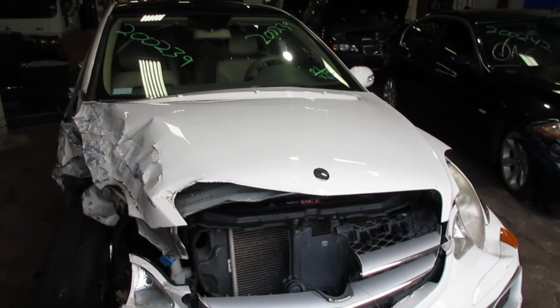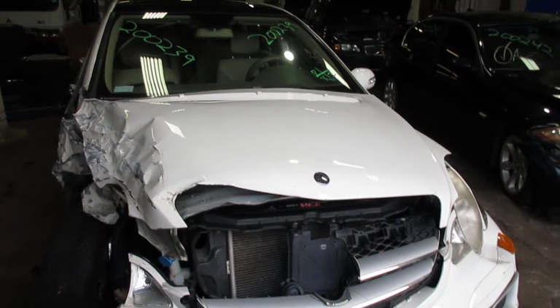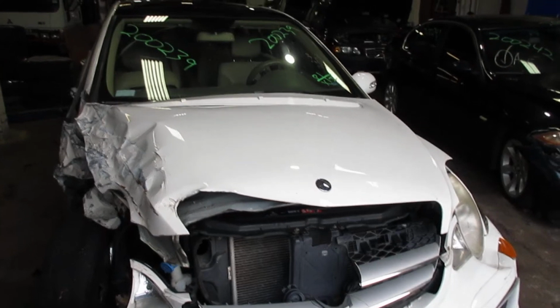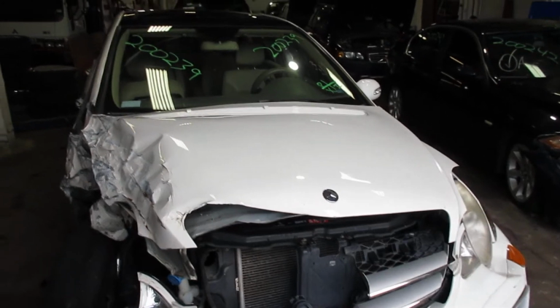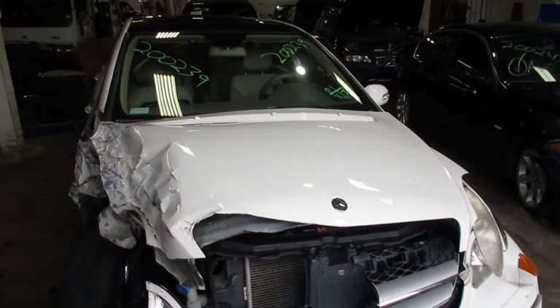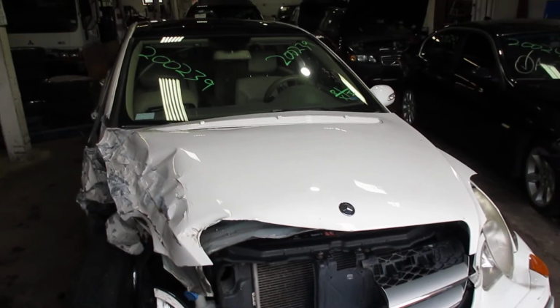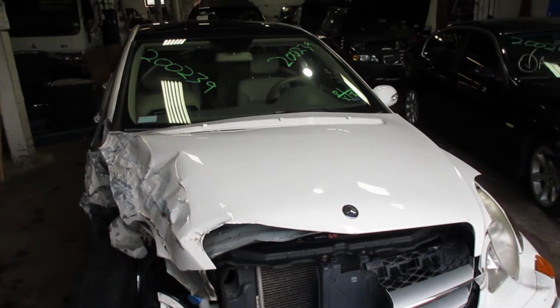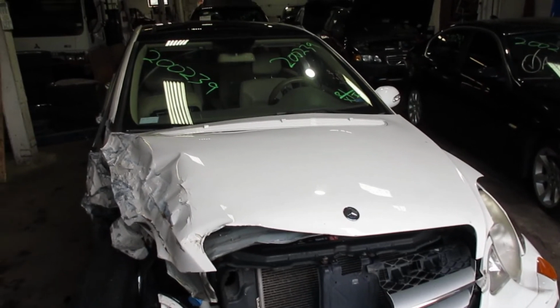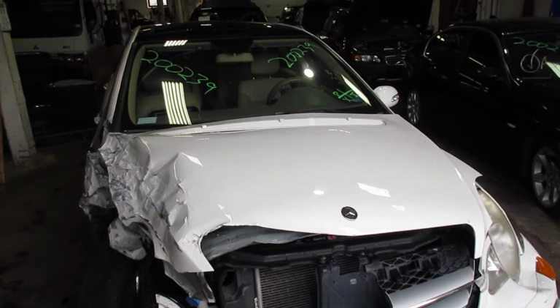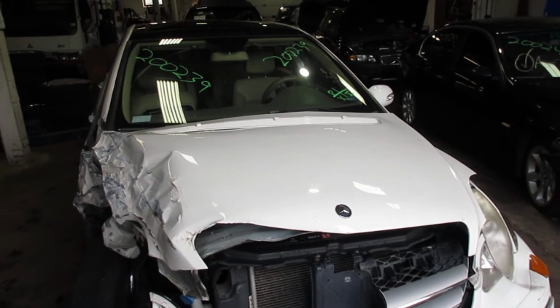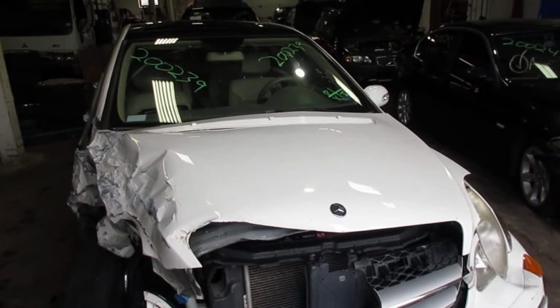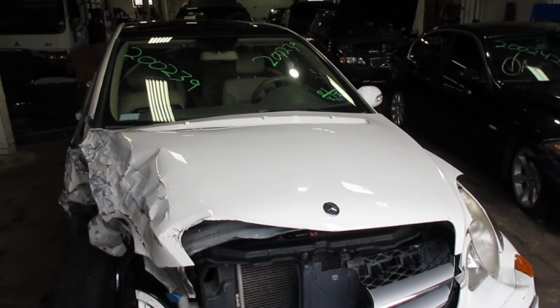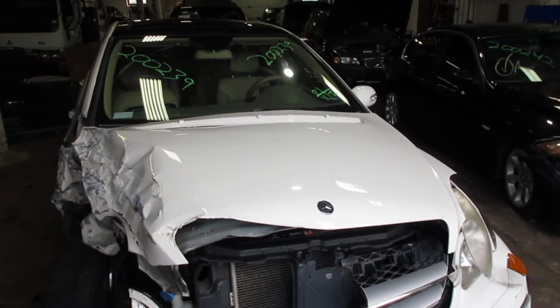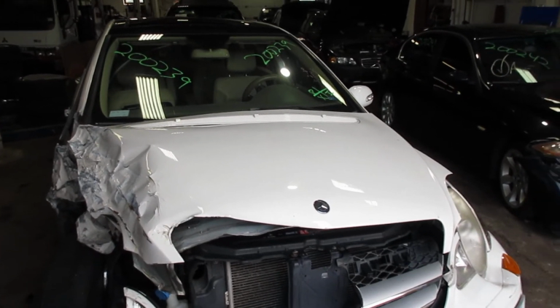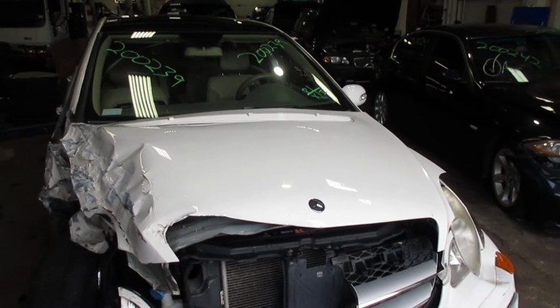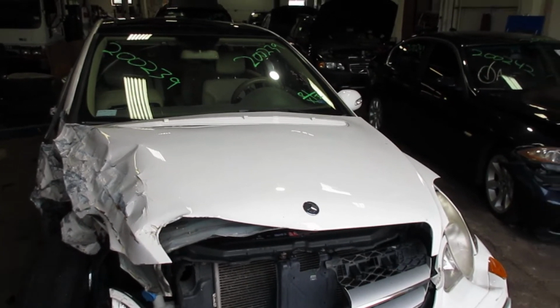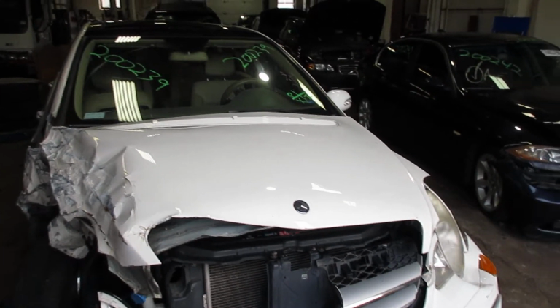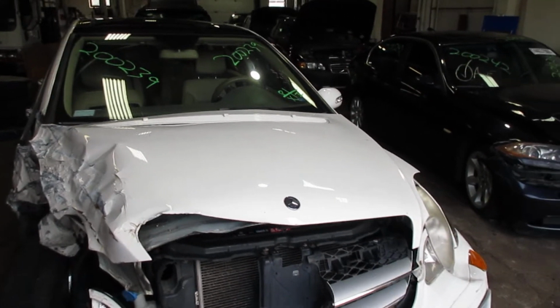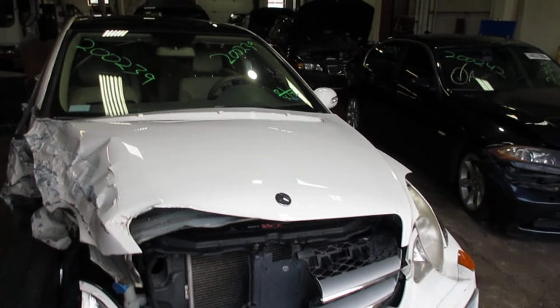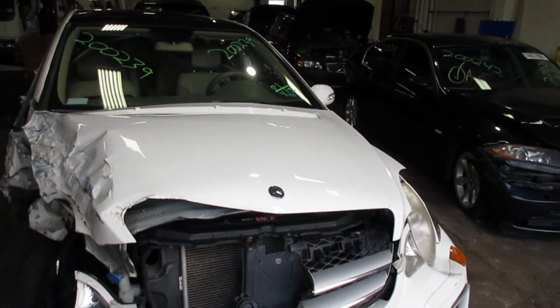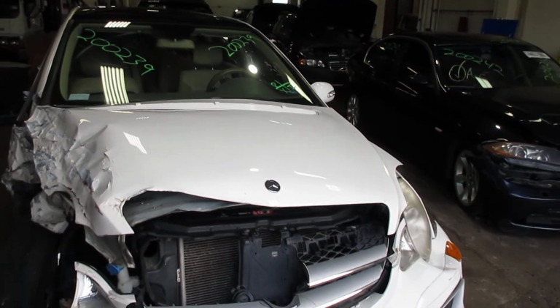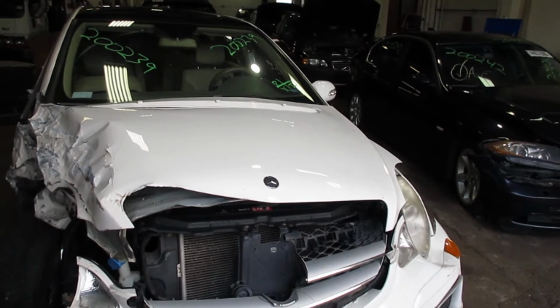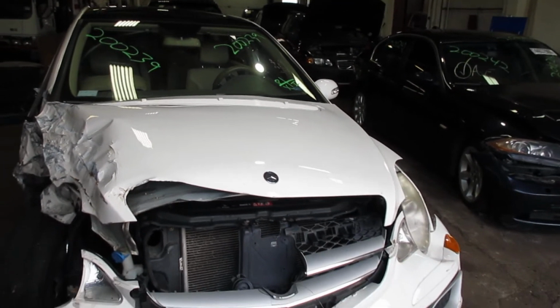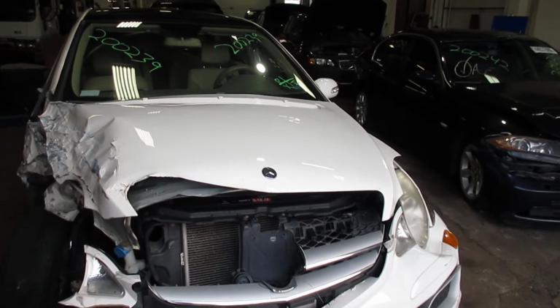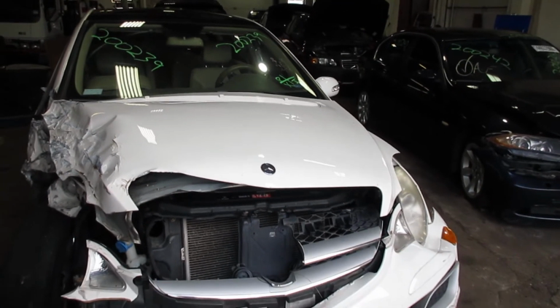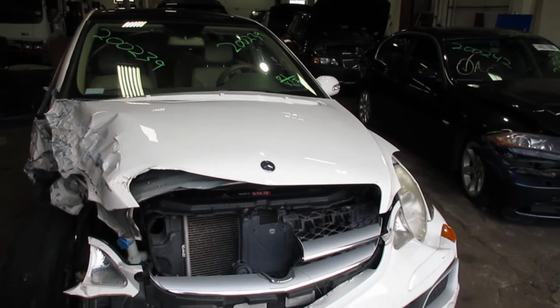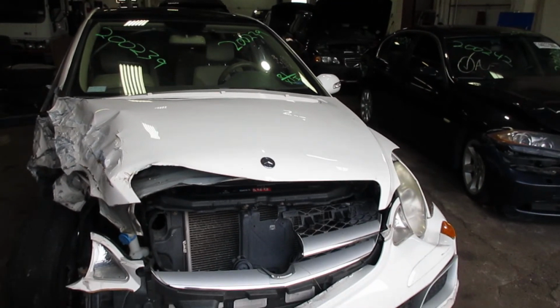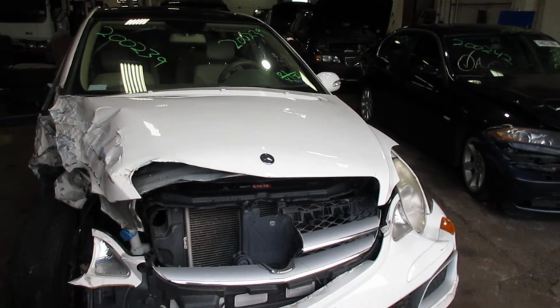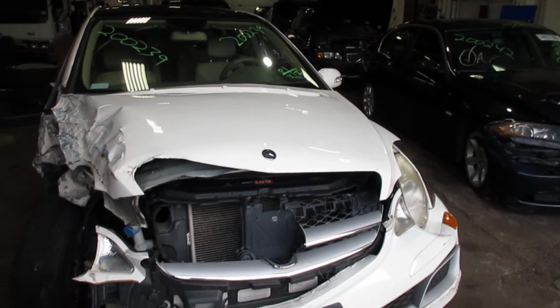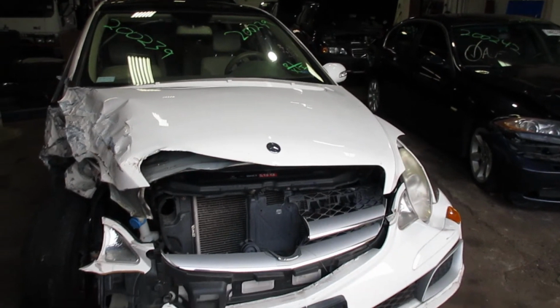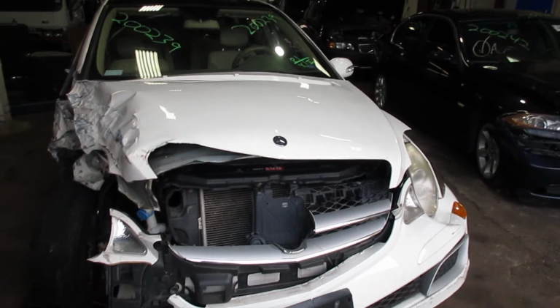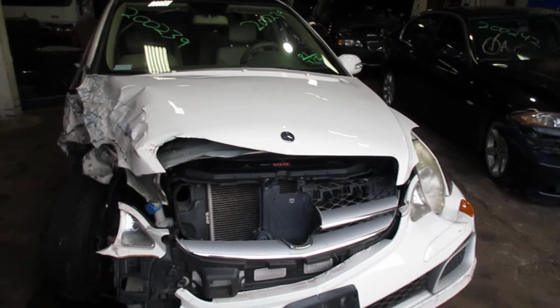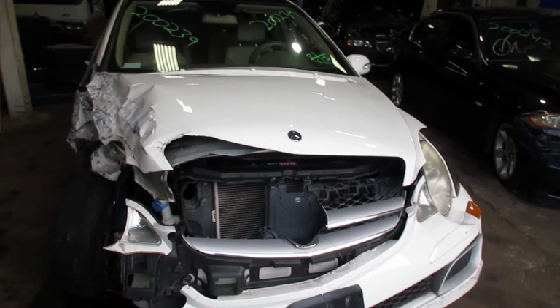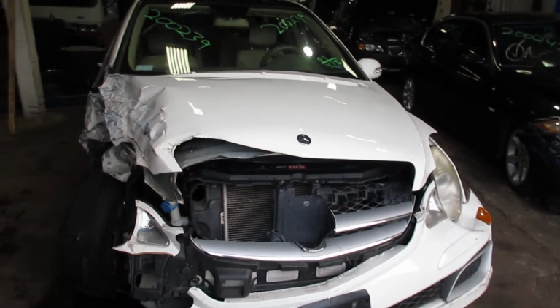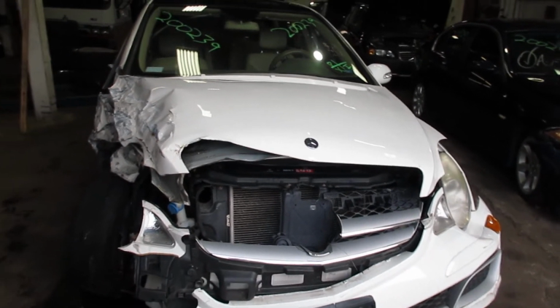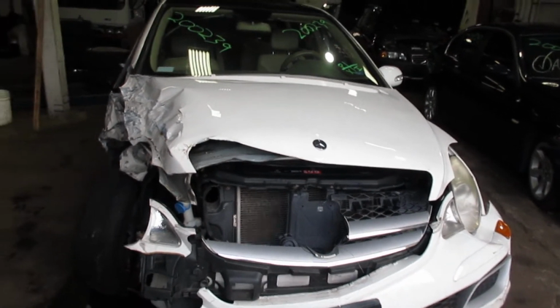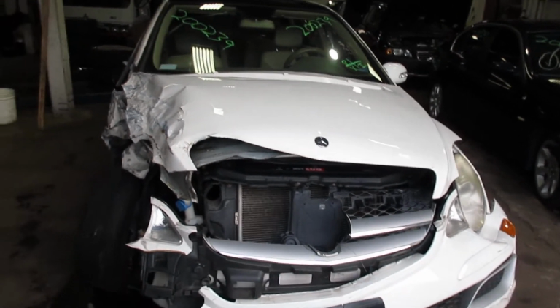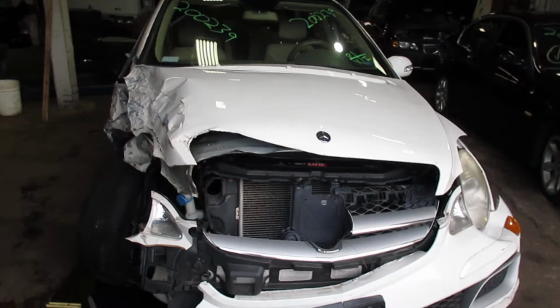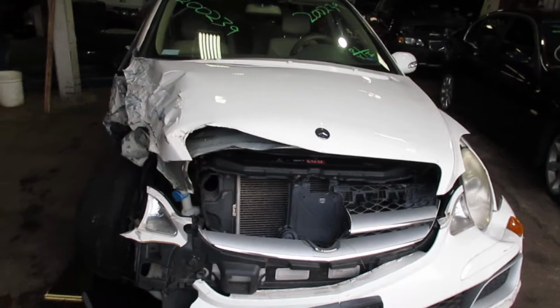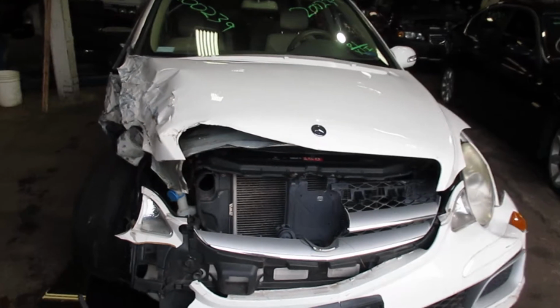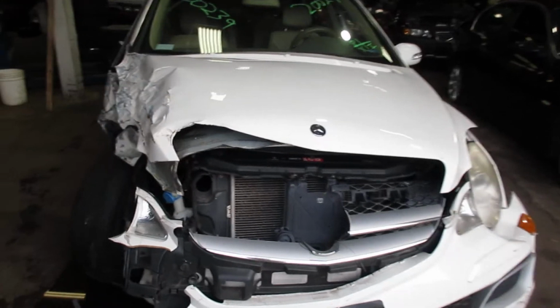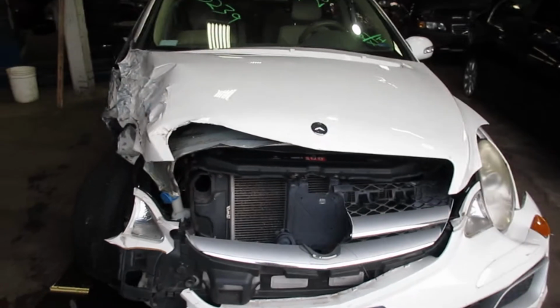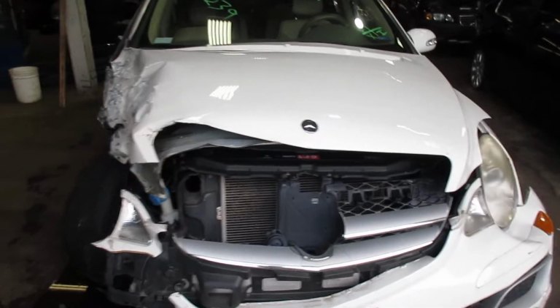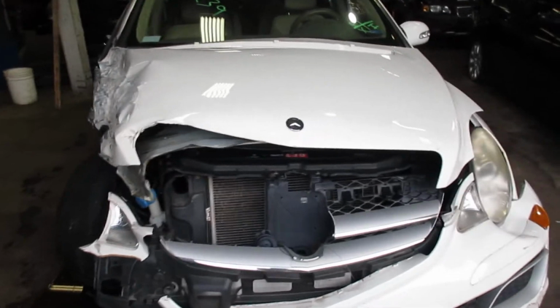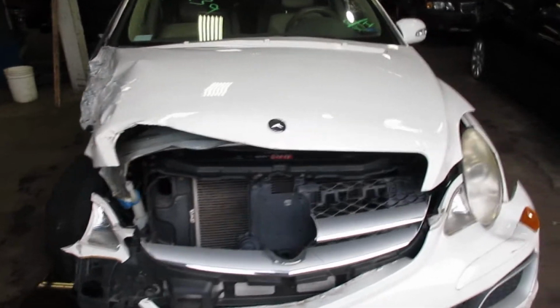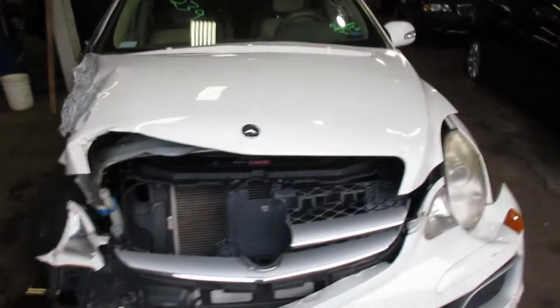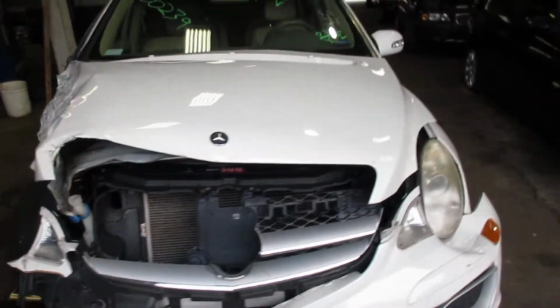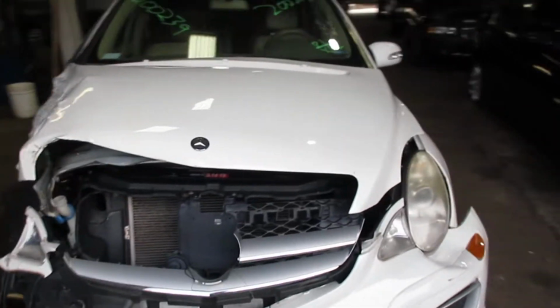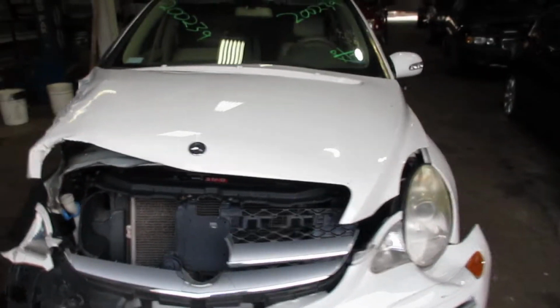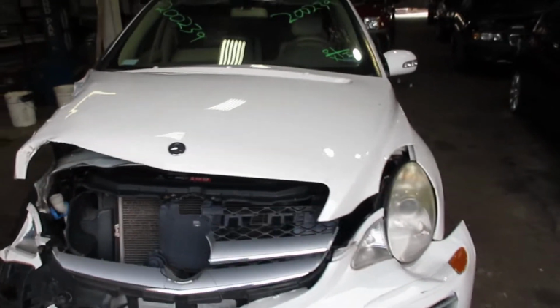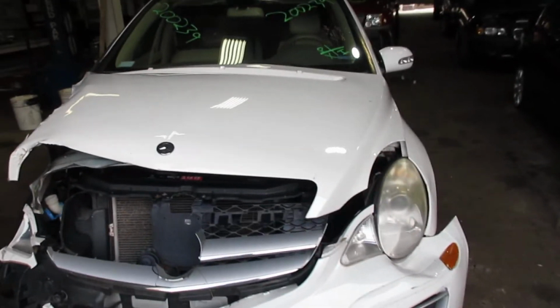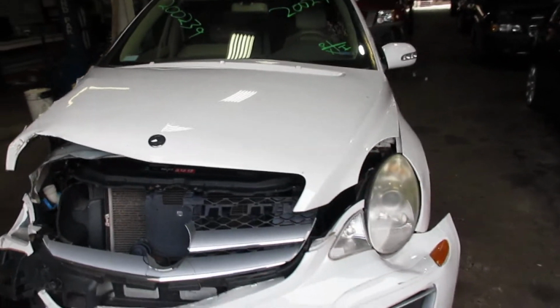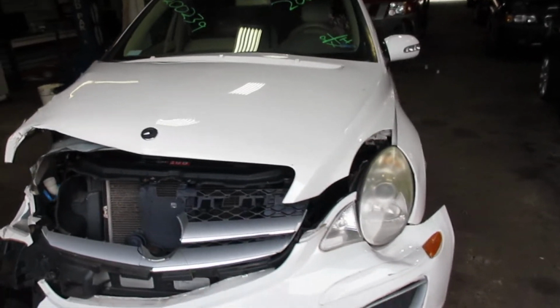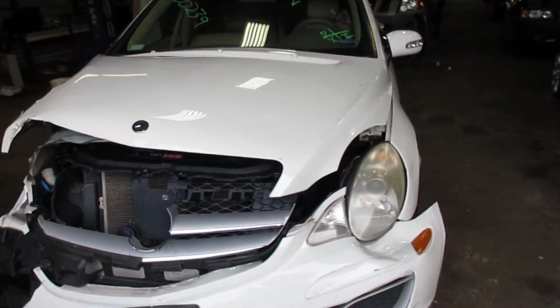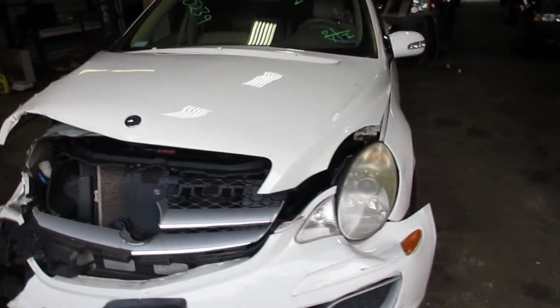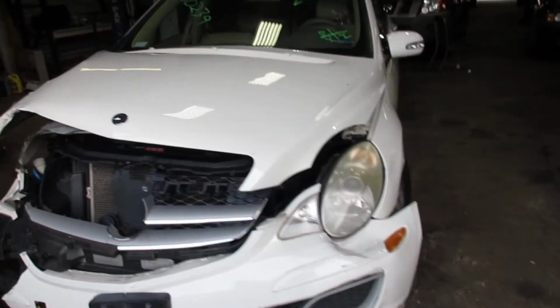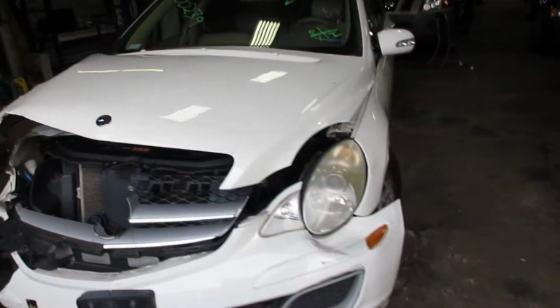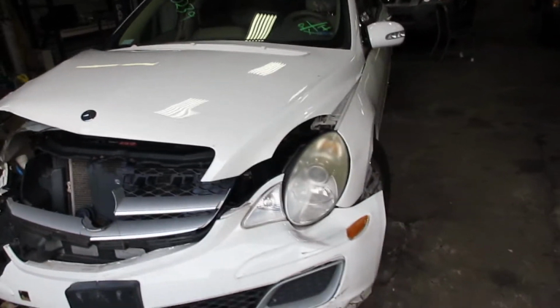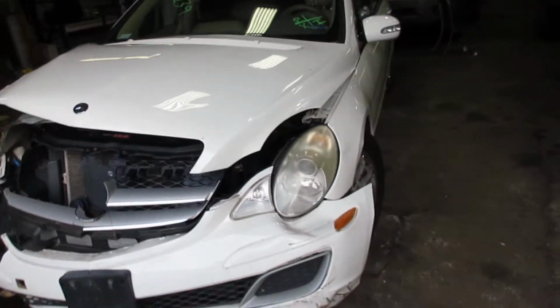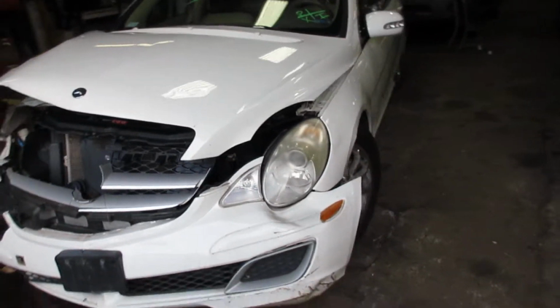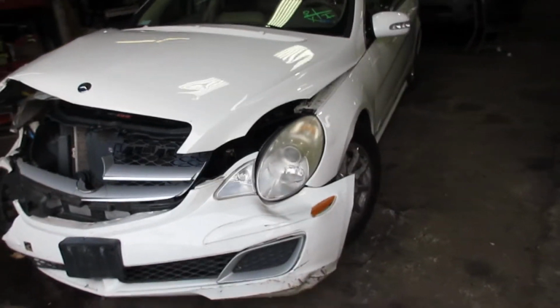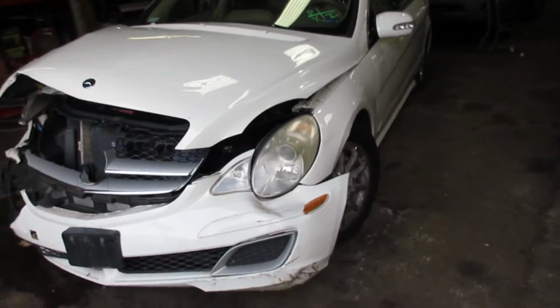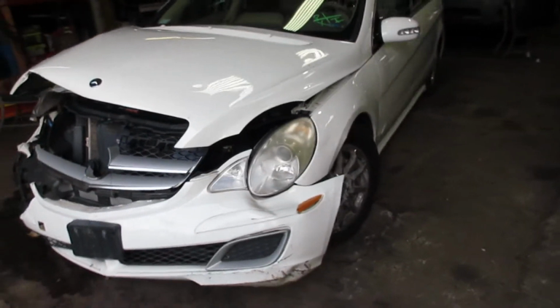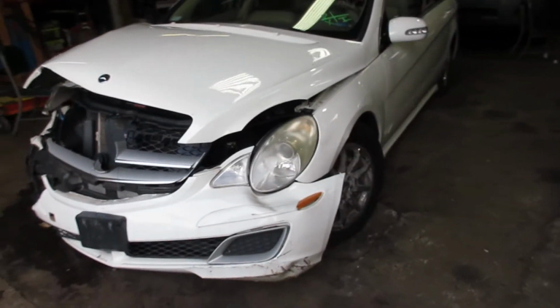Welcome to Tom's Phone Auto Parts. Here I've got stock number 200239. This is a Mercedes R500.